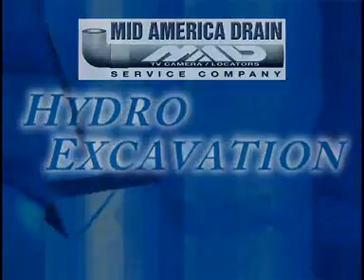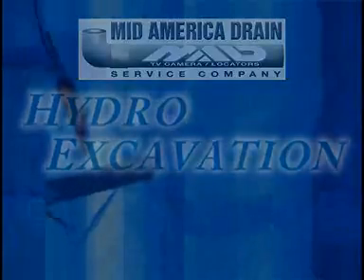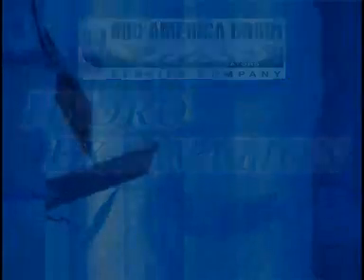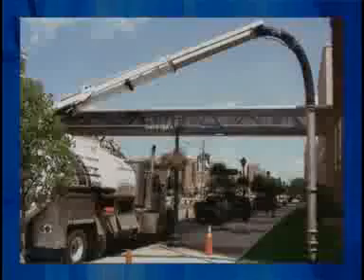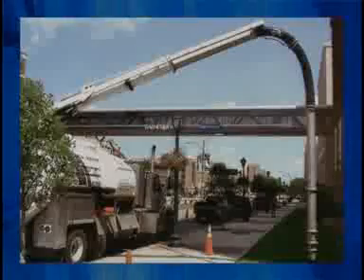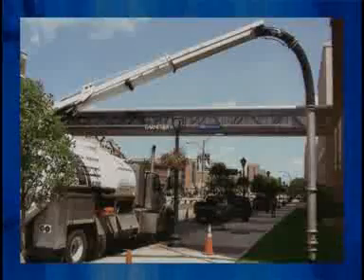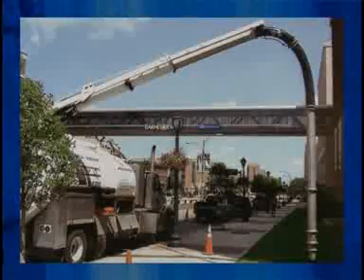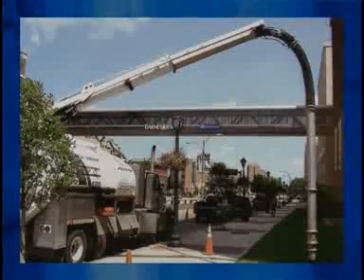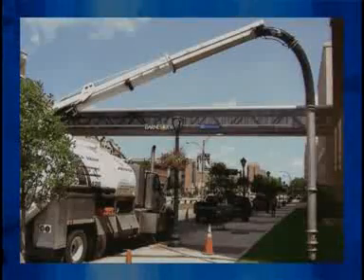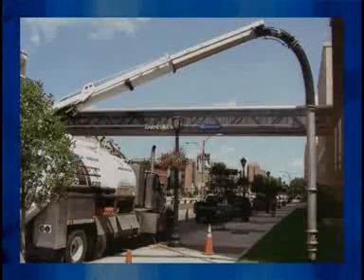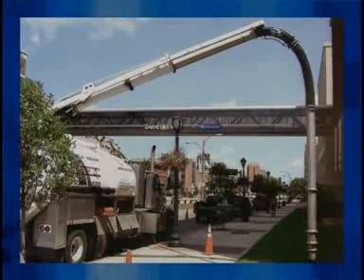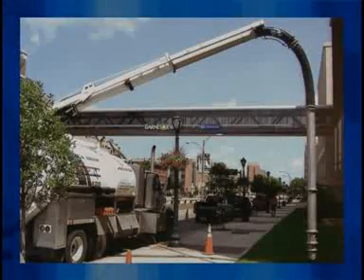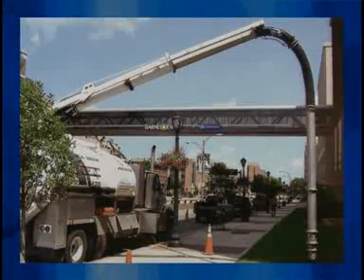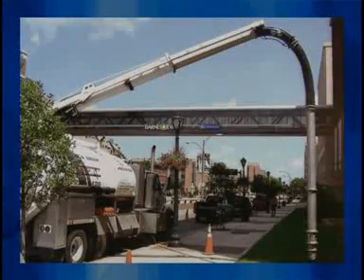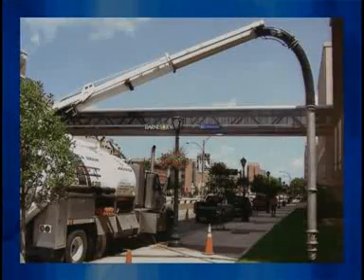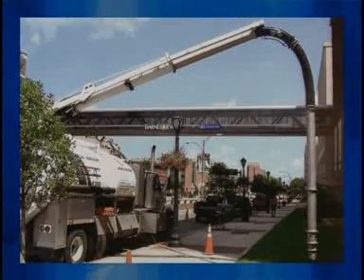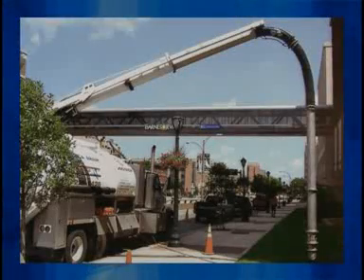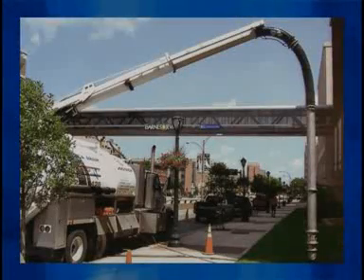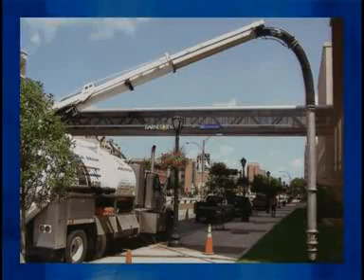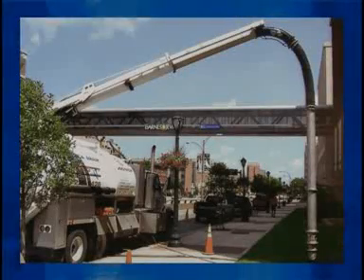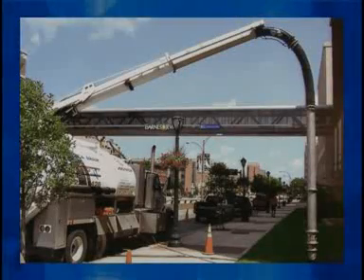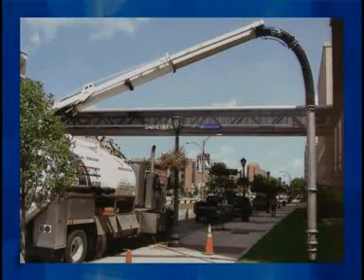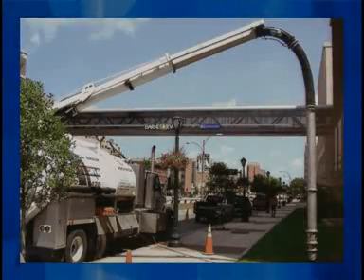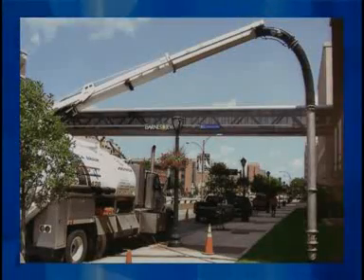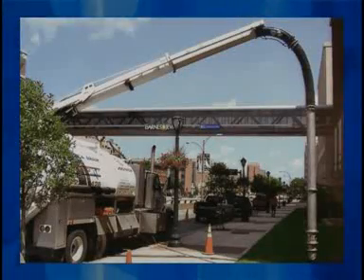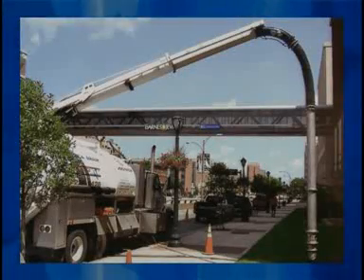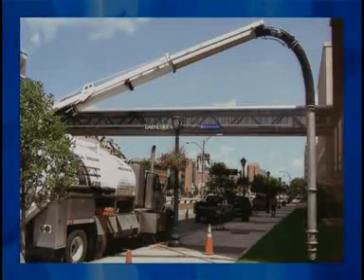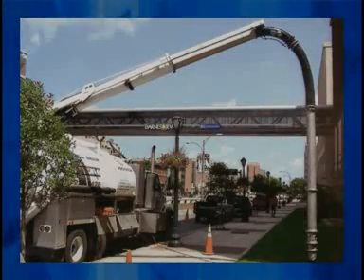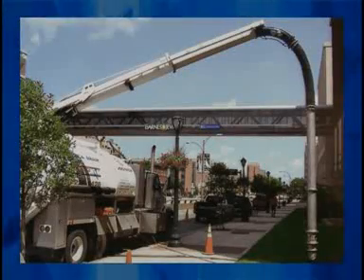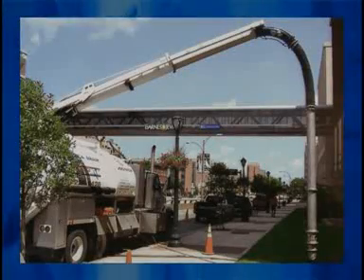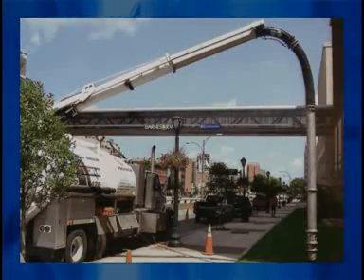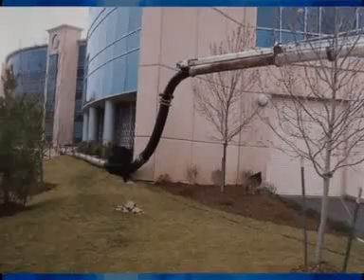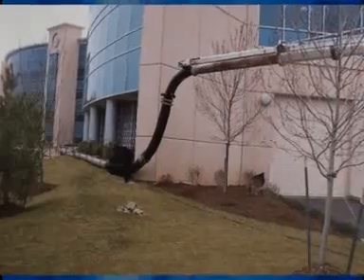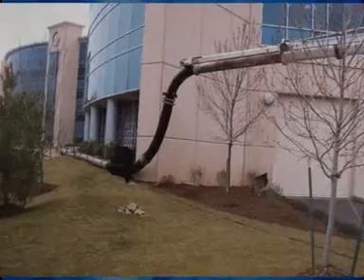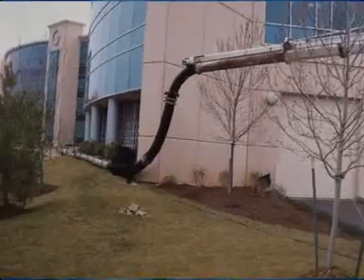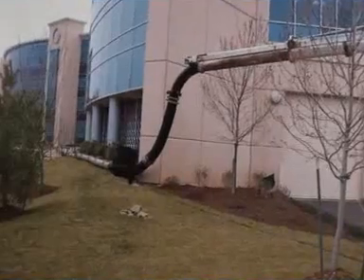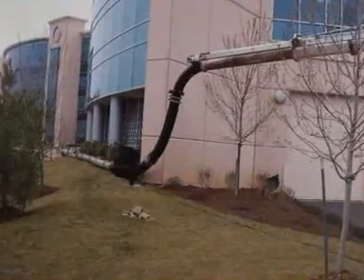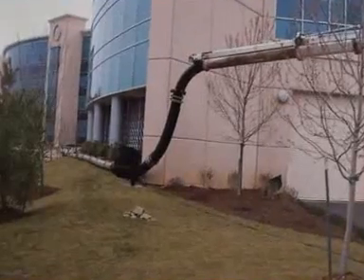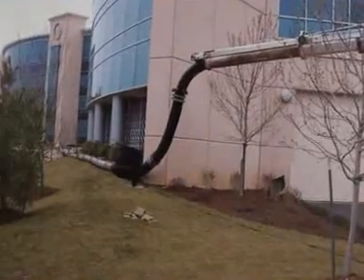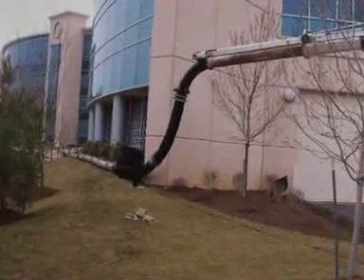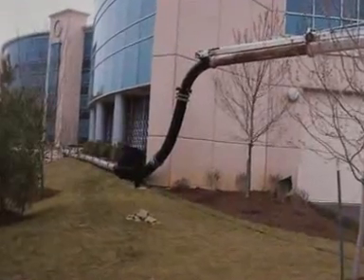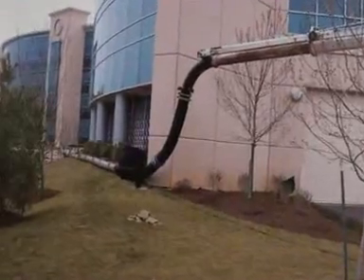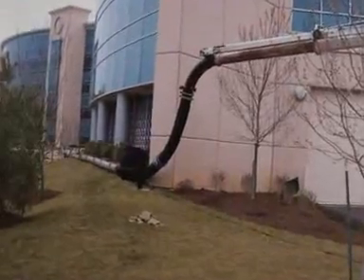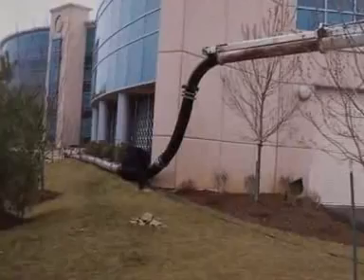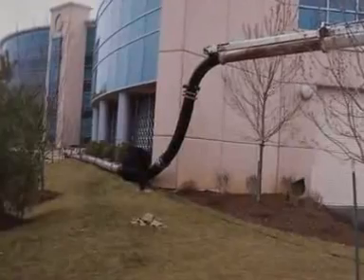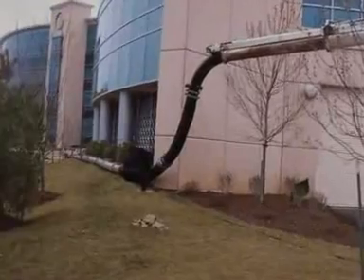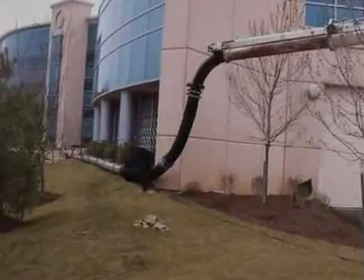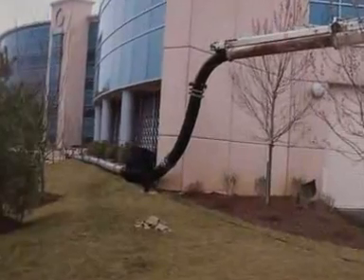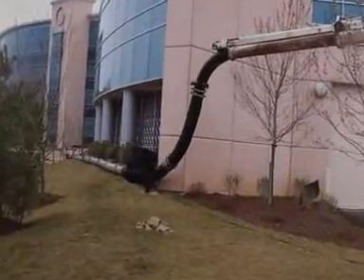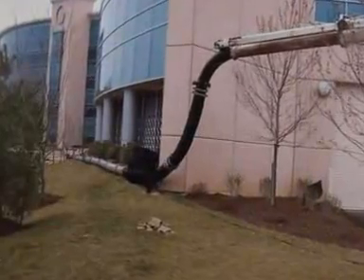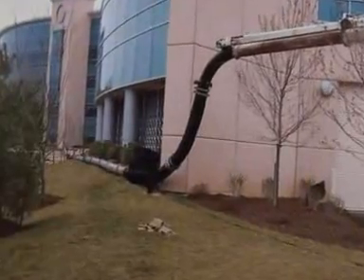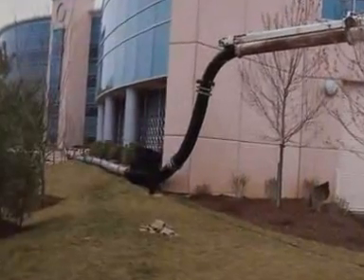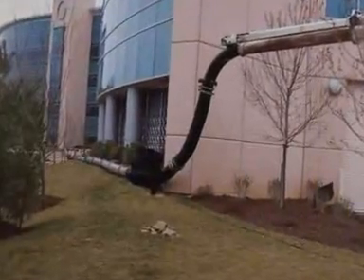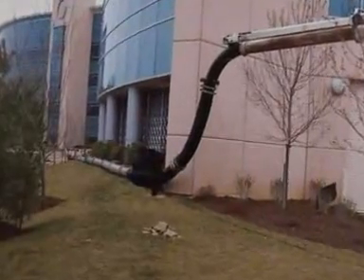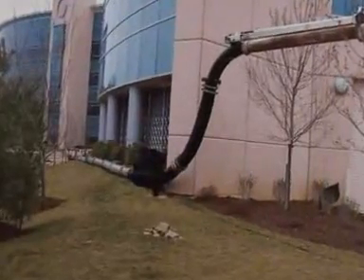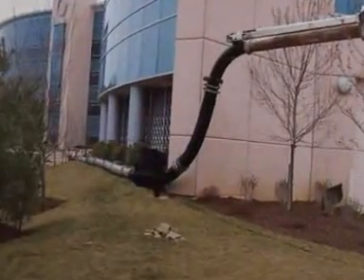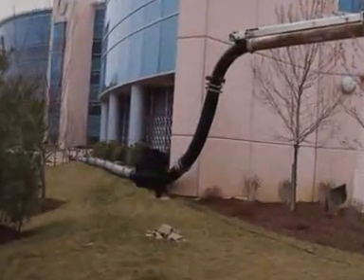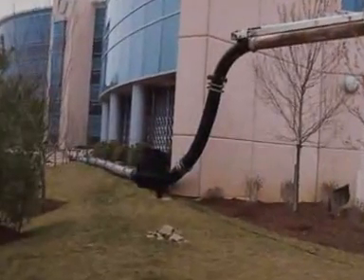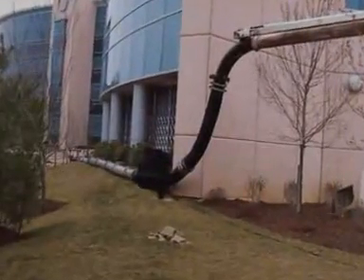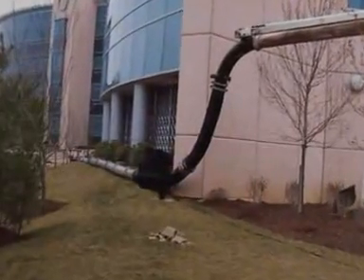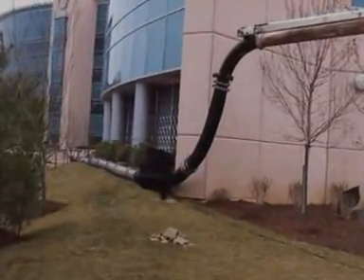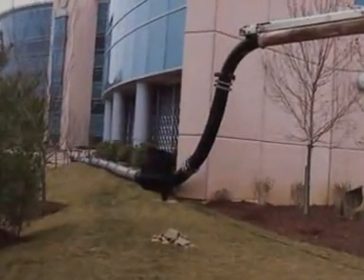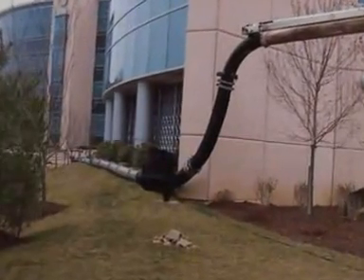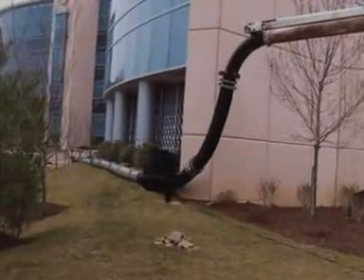We can park our large hydro excavator near the work area and extend the hoses 400 feet or longer to excavate the site.